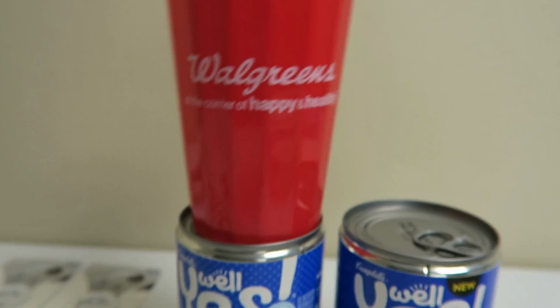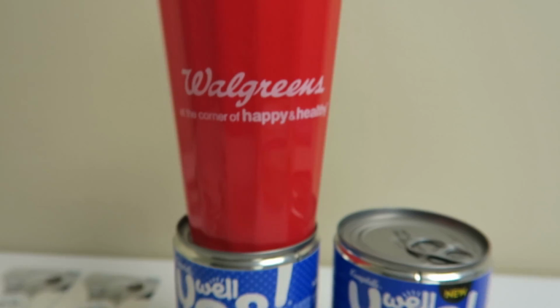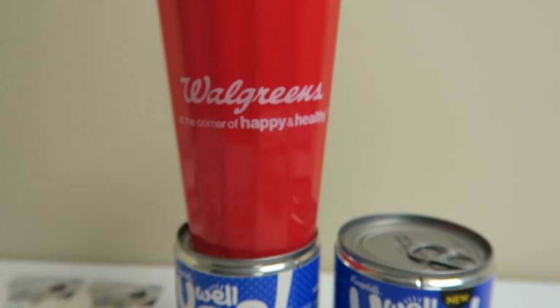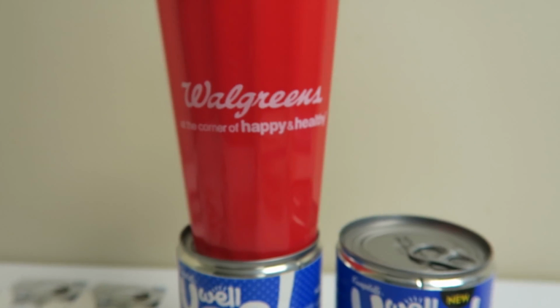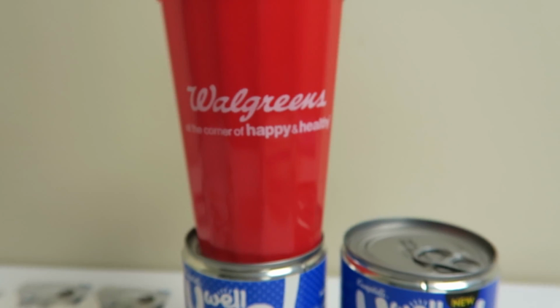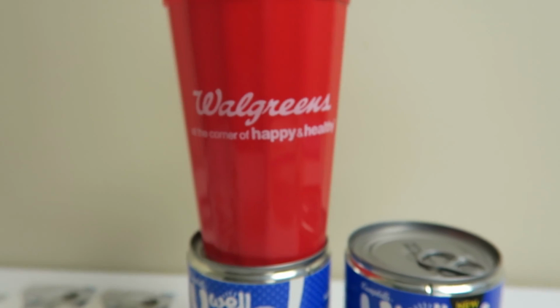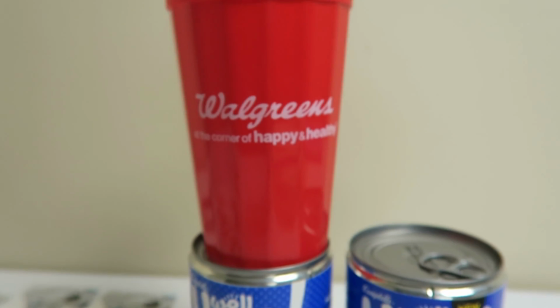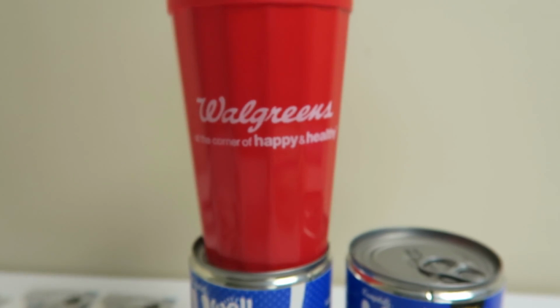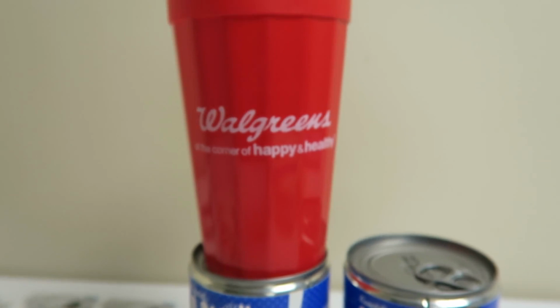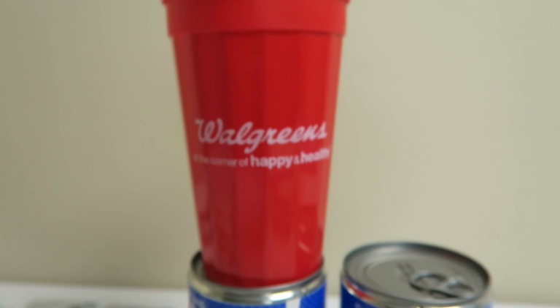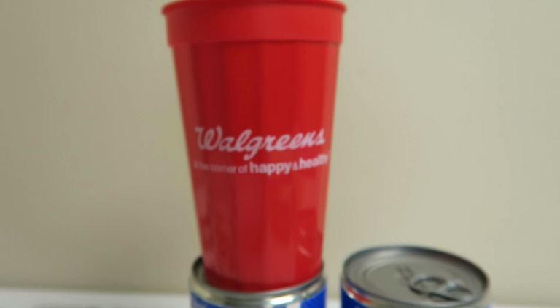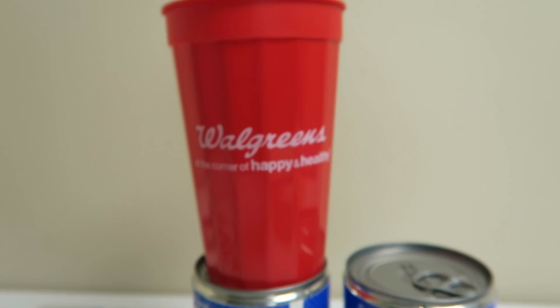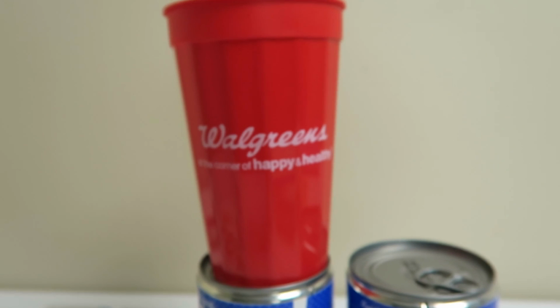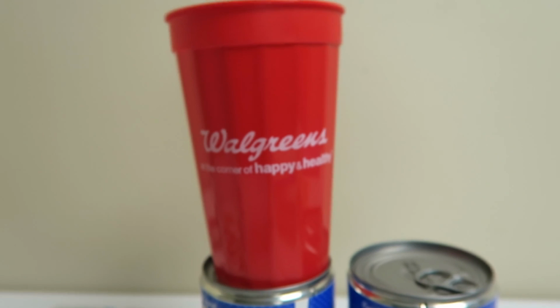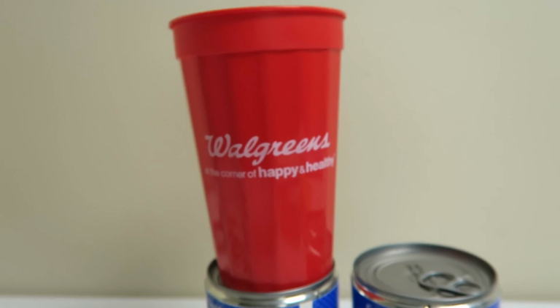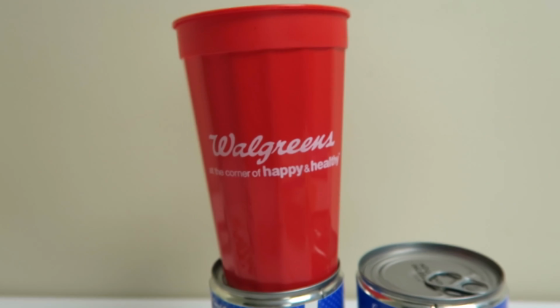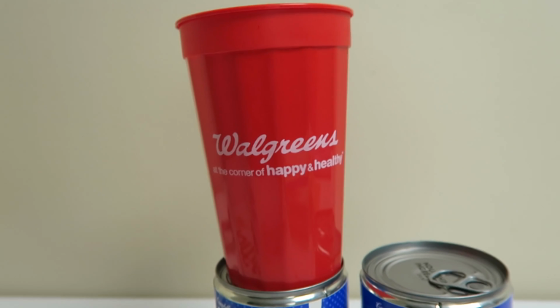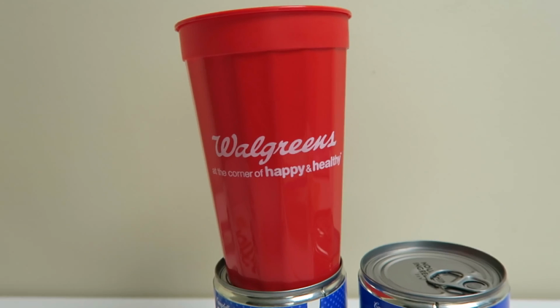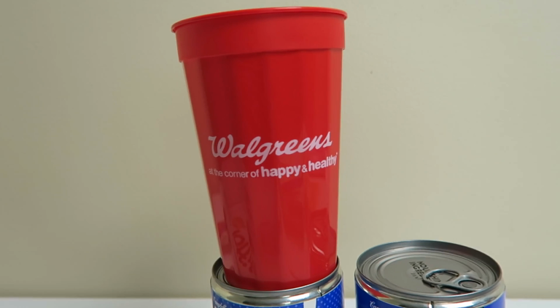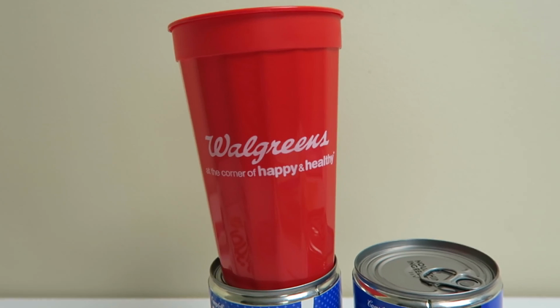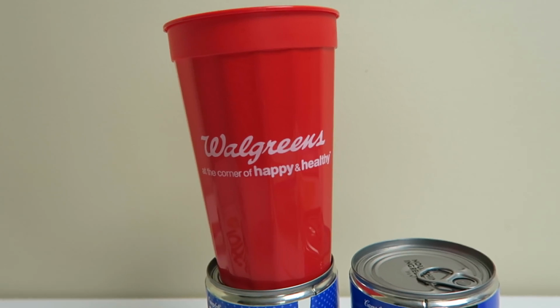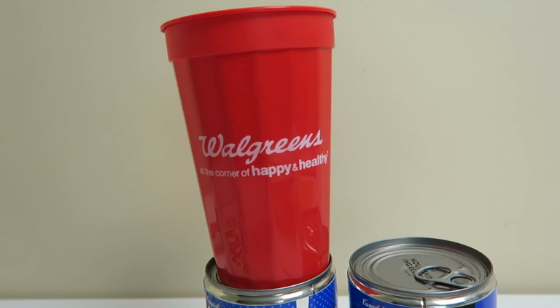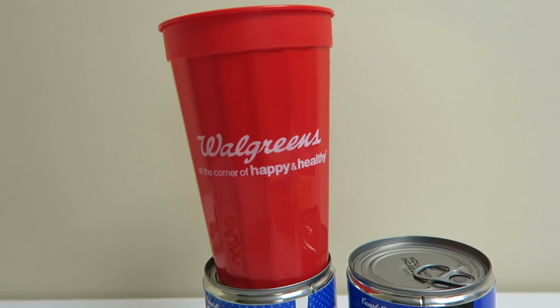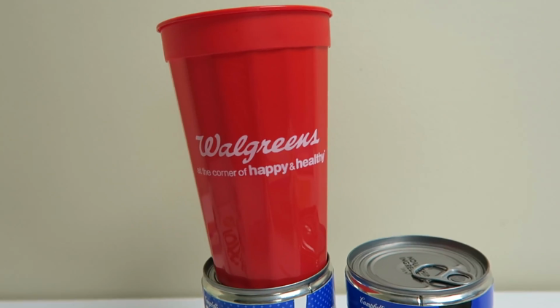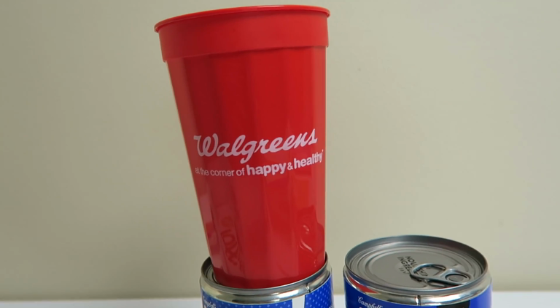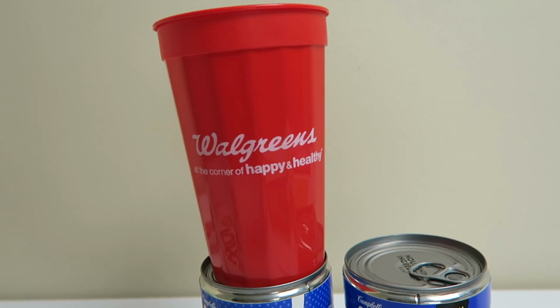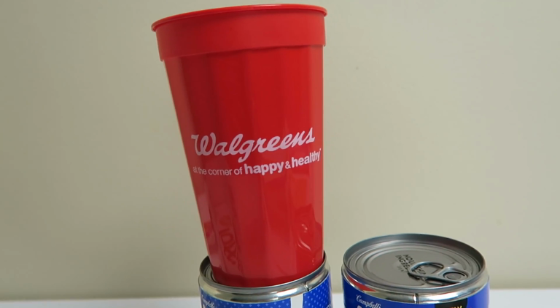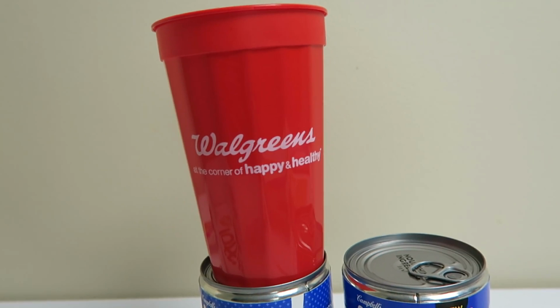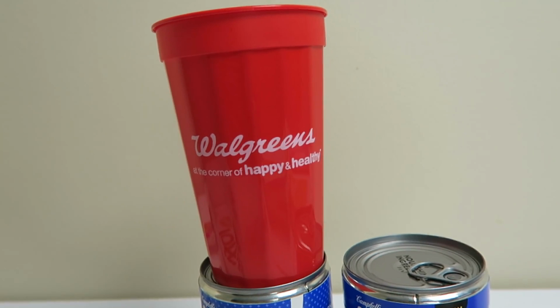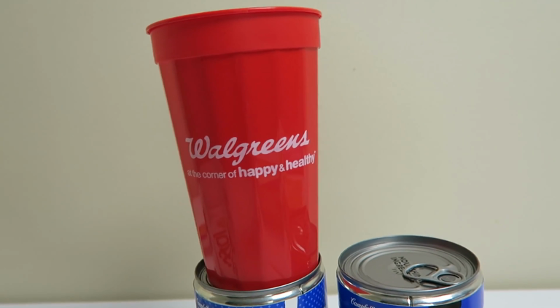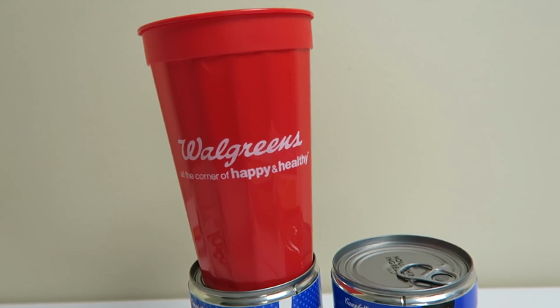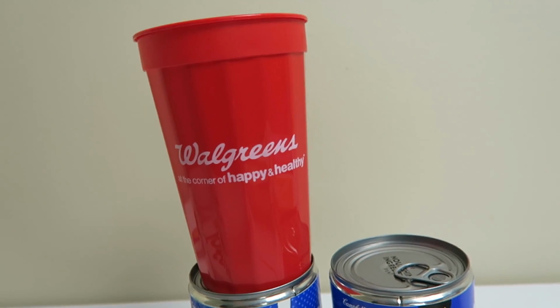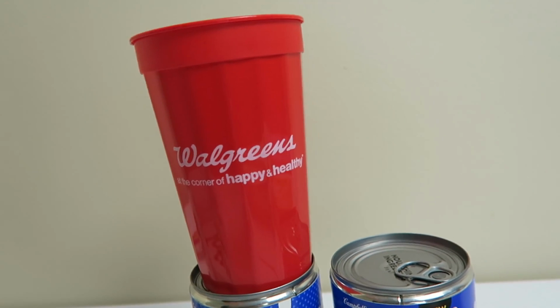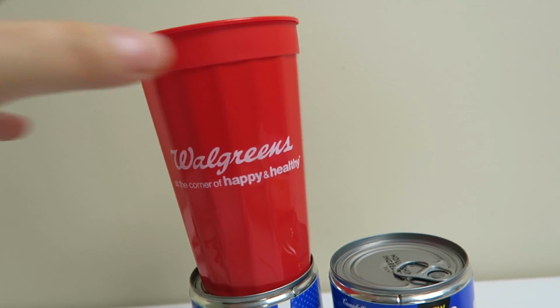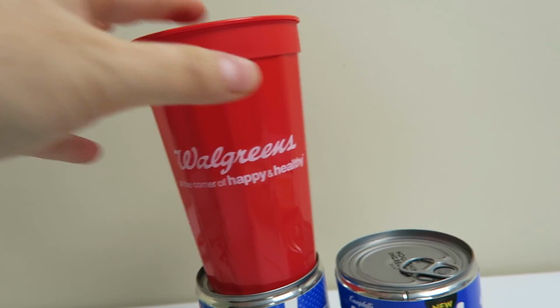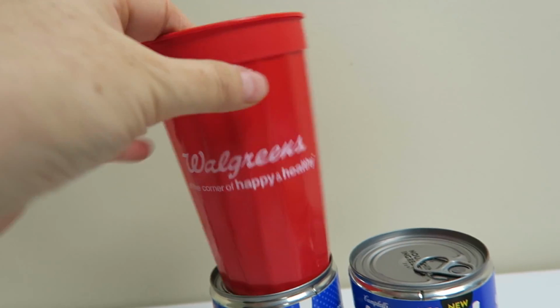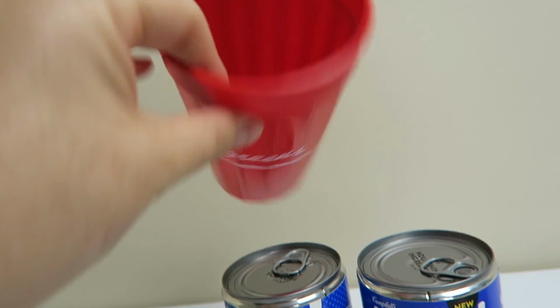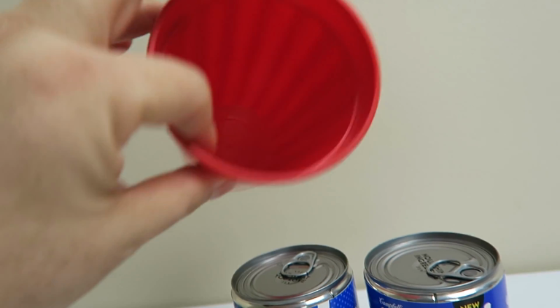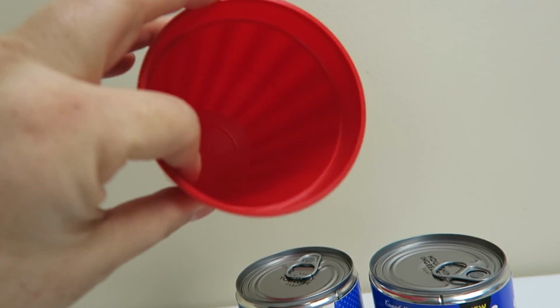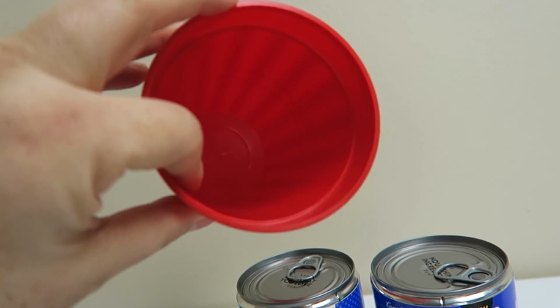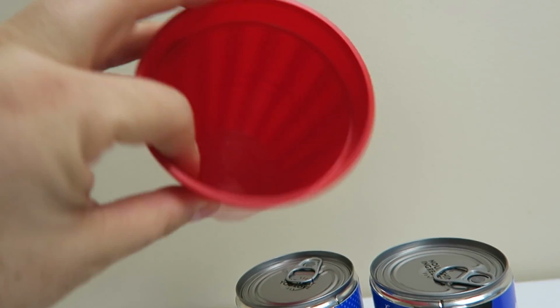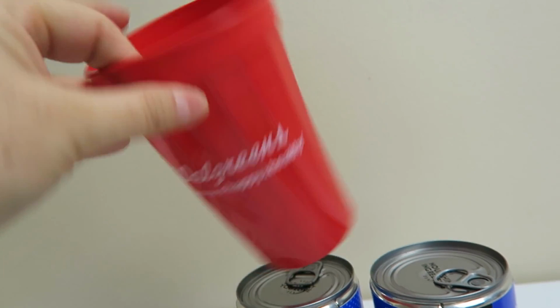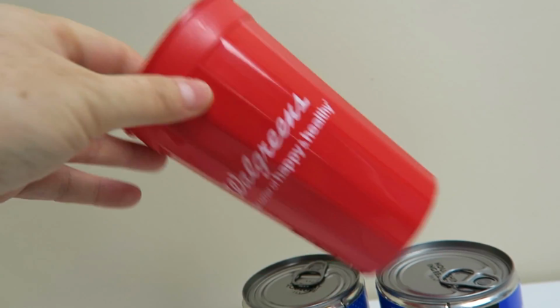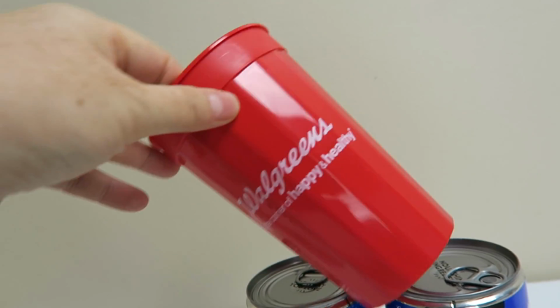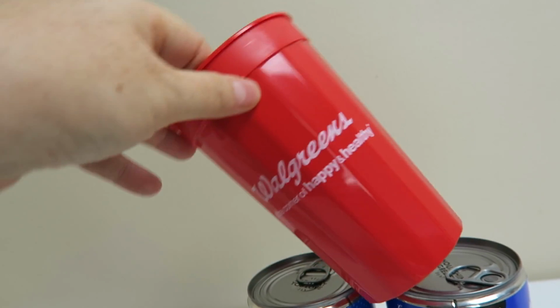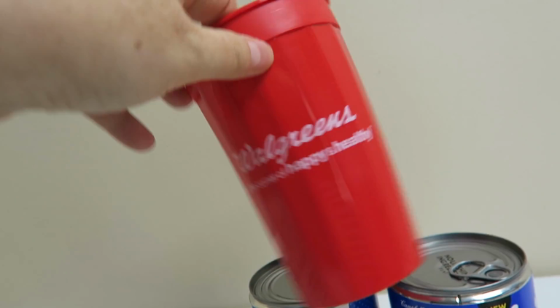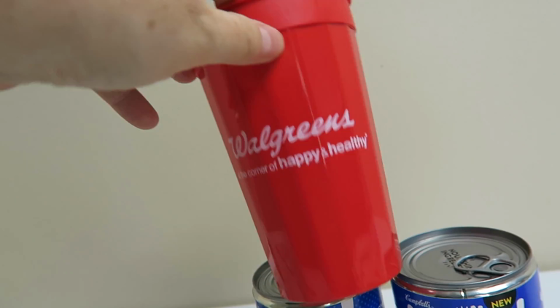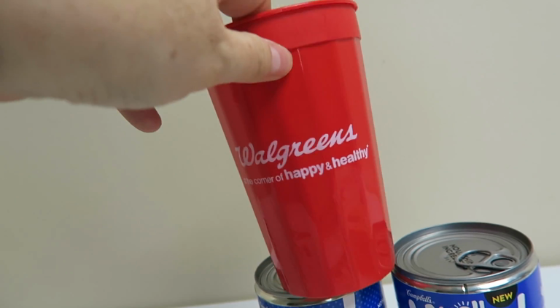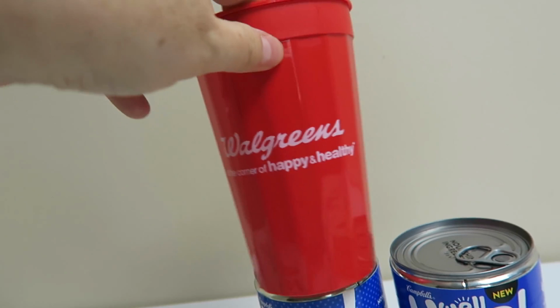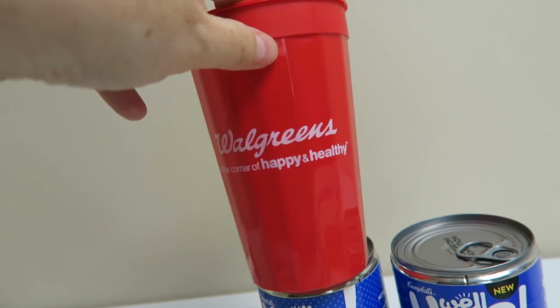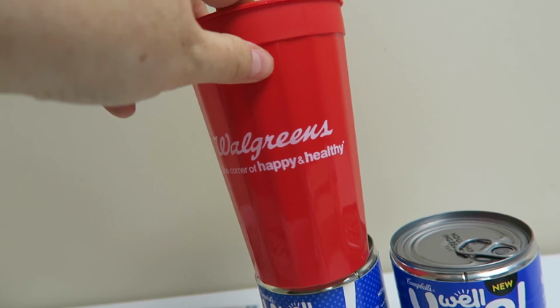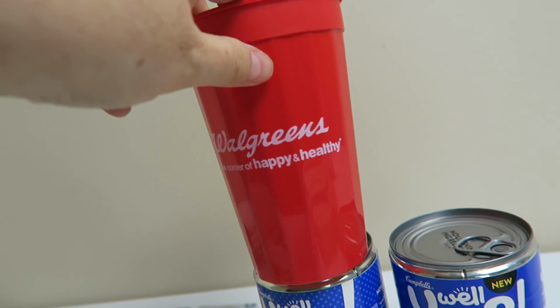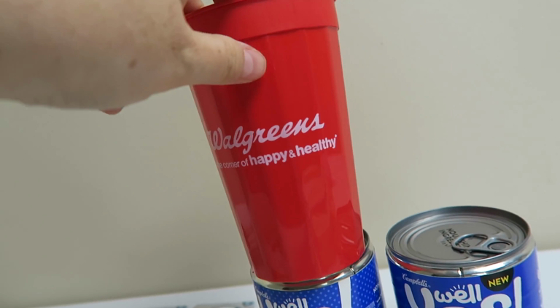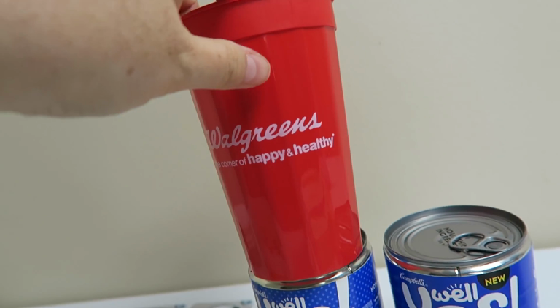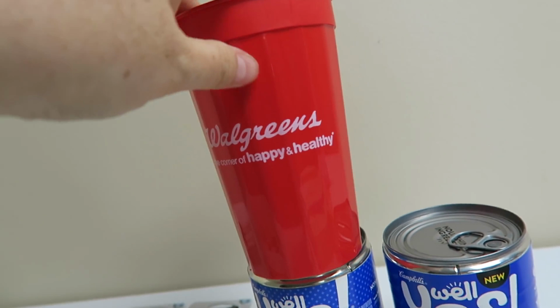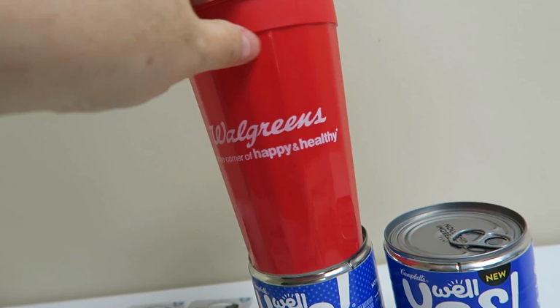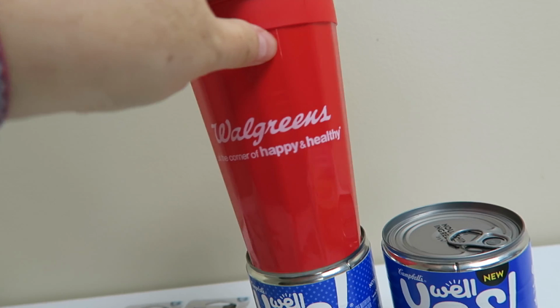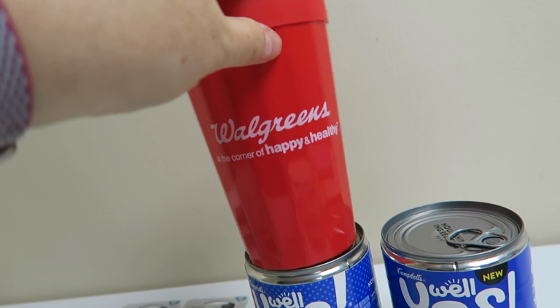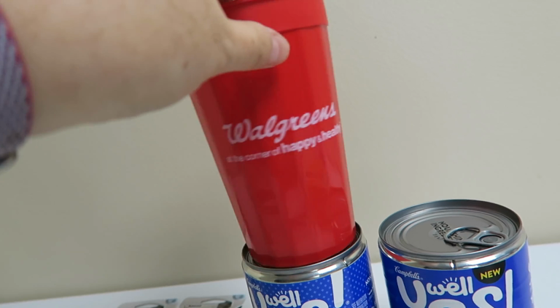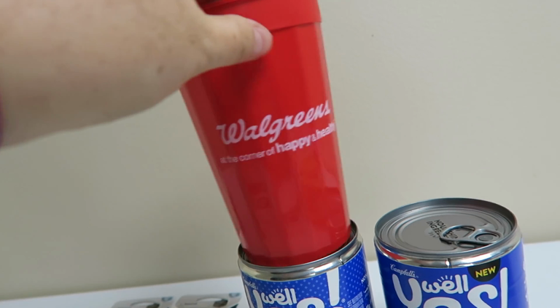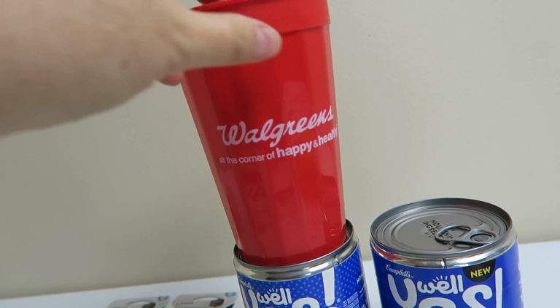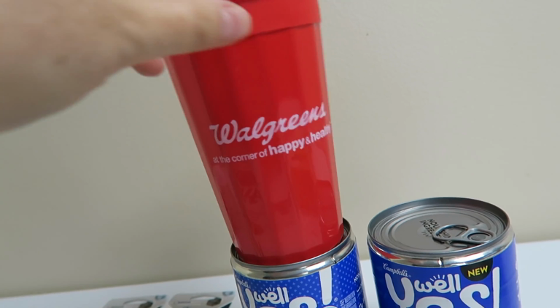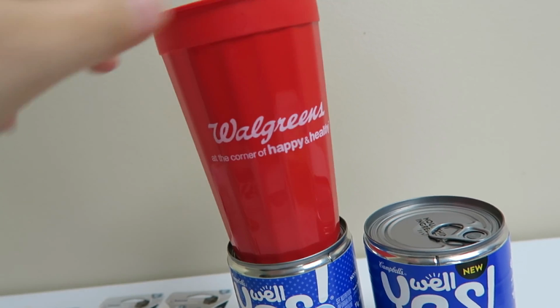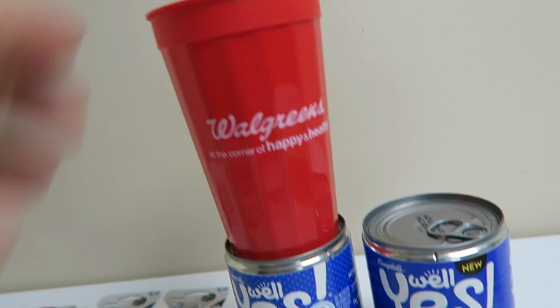My store for whatever reason was handing out this little plastic cup, so I just grabbed one of them. I just thought I could probably use it for something.